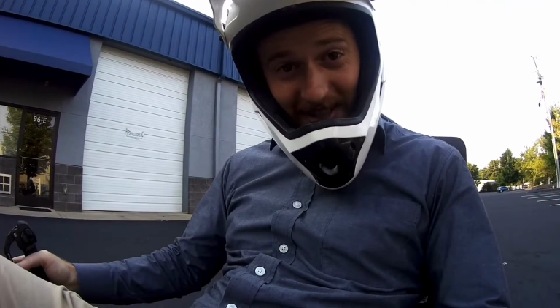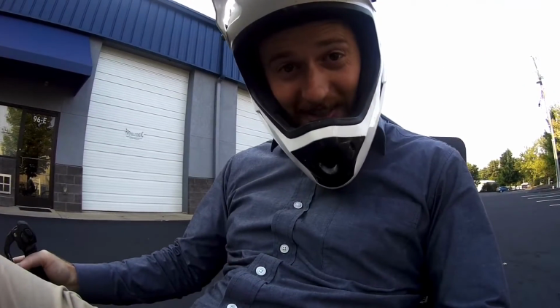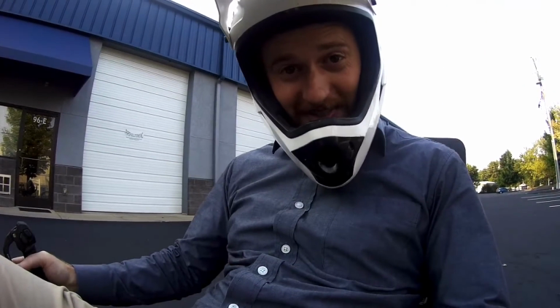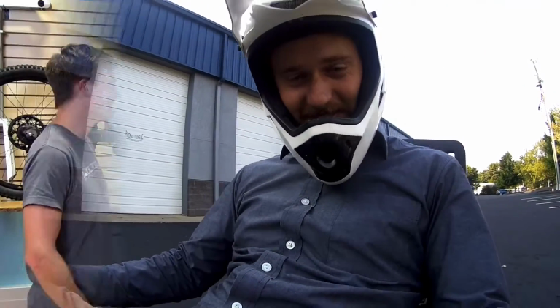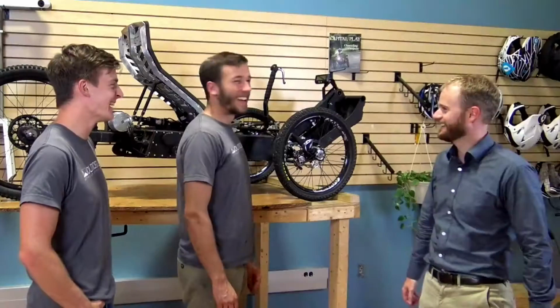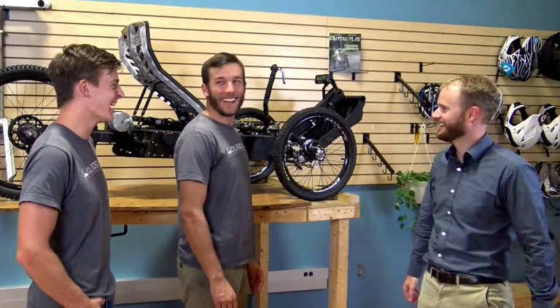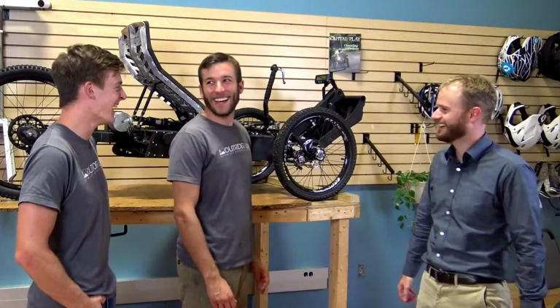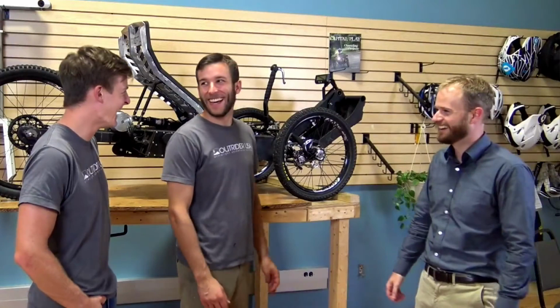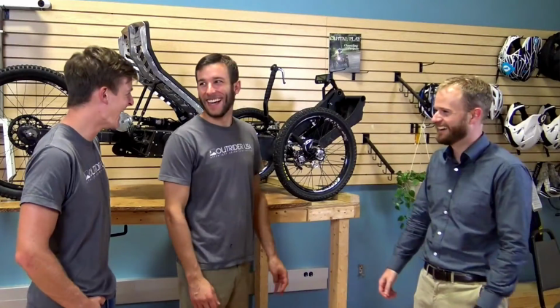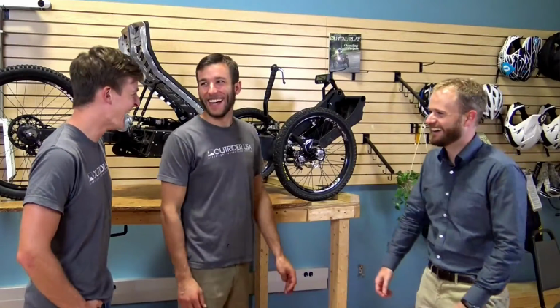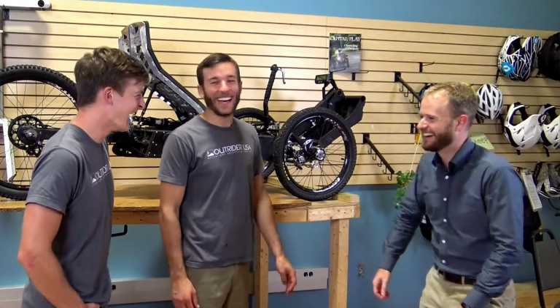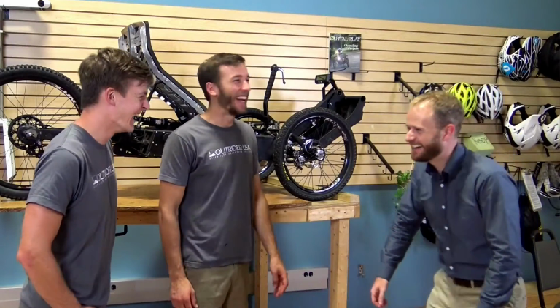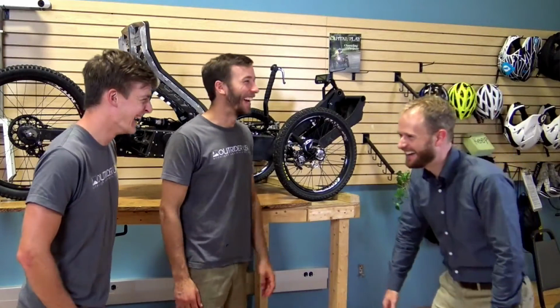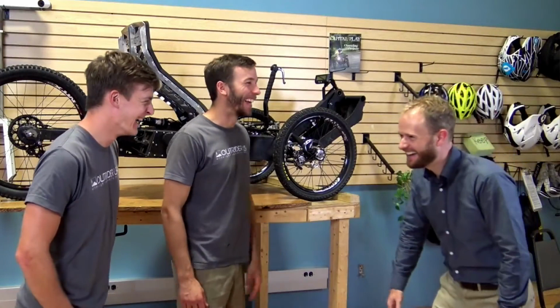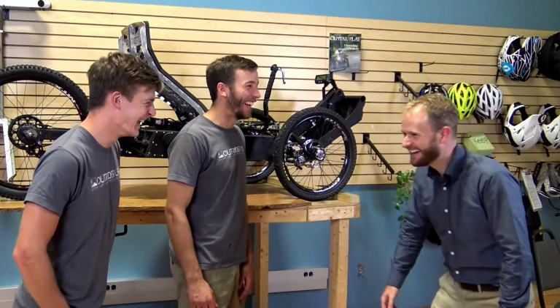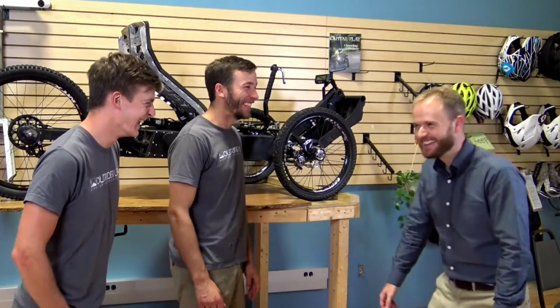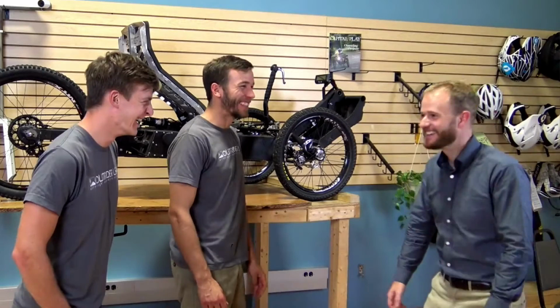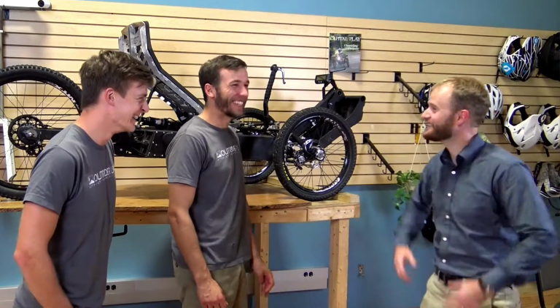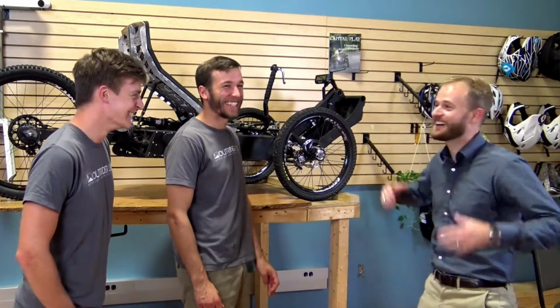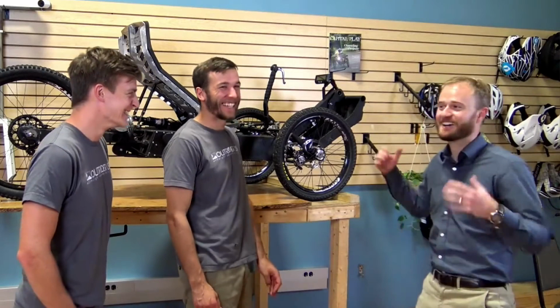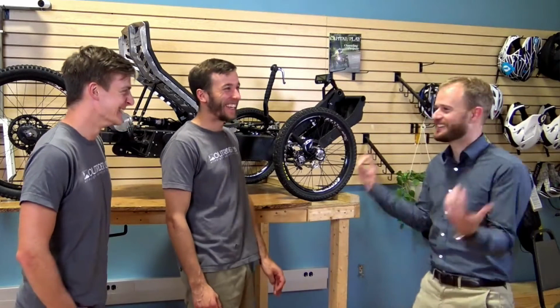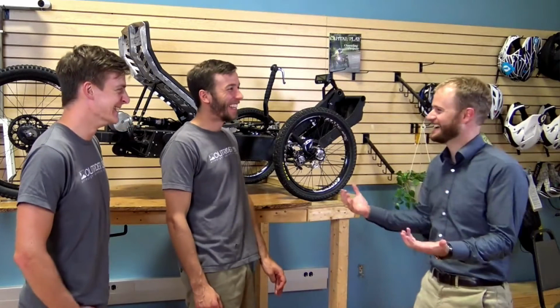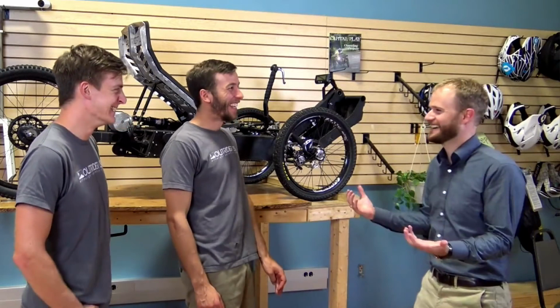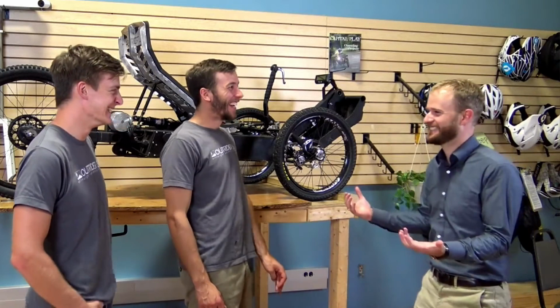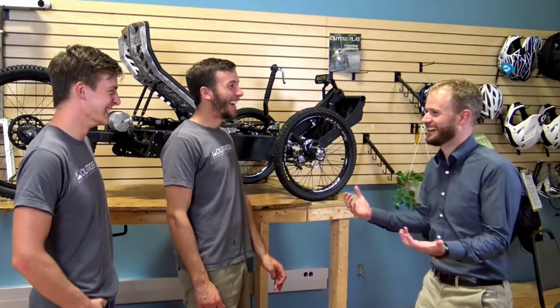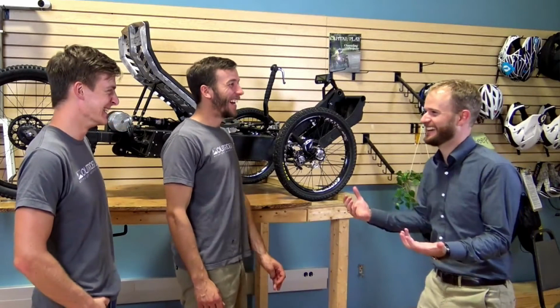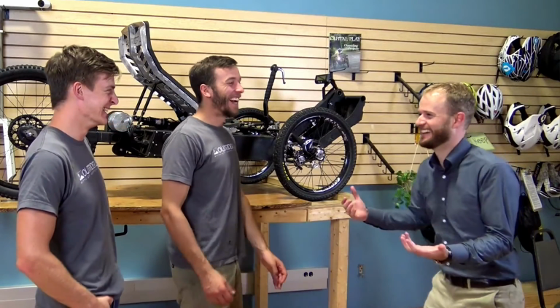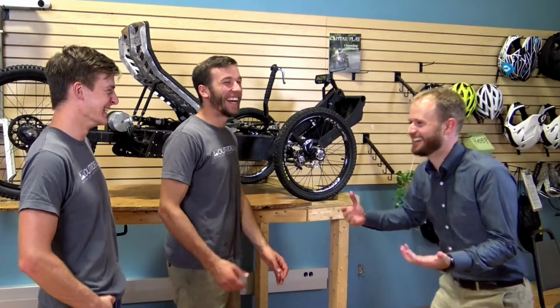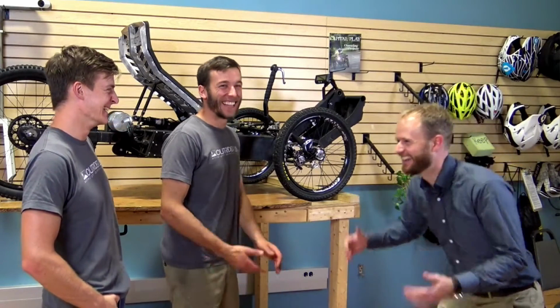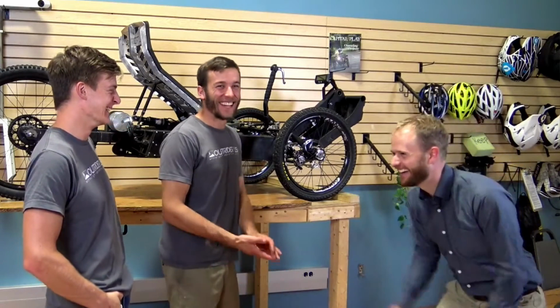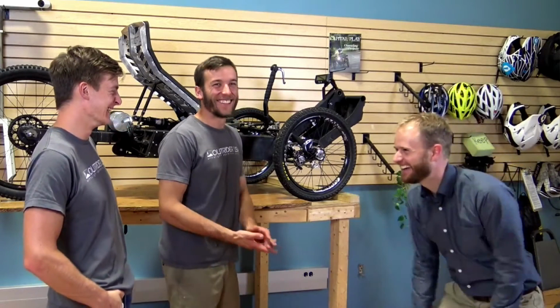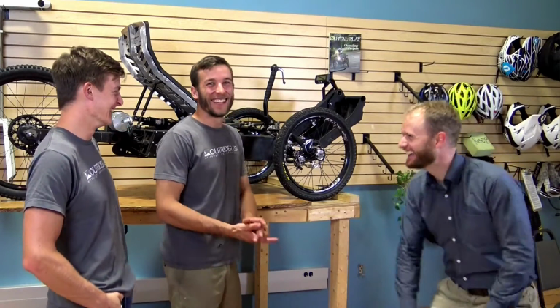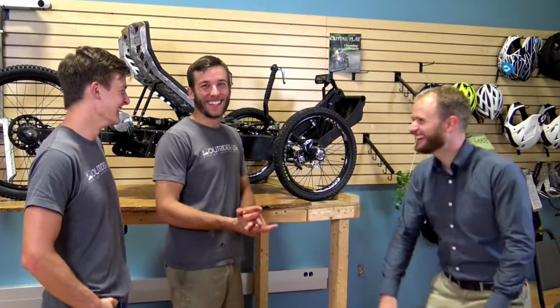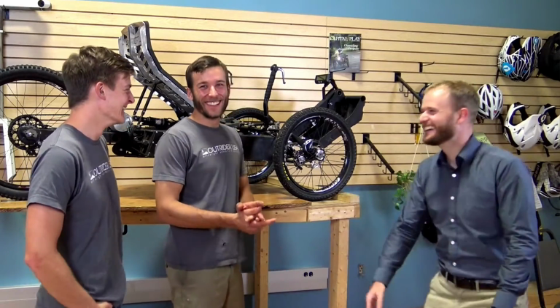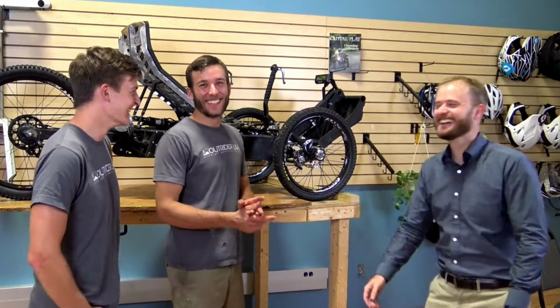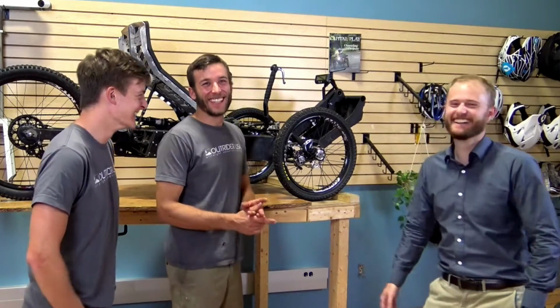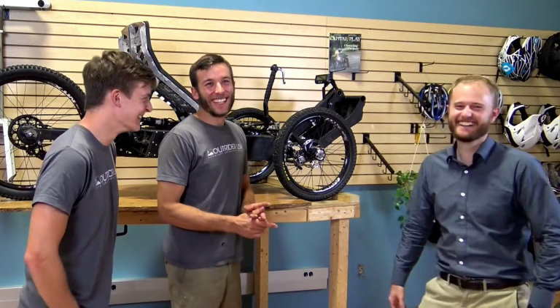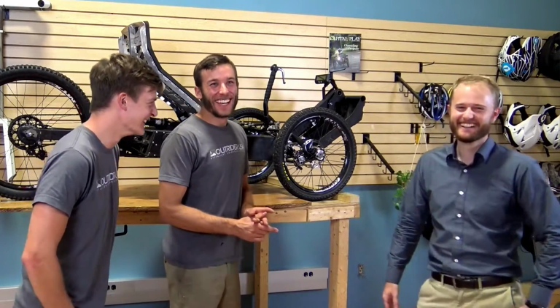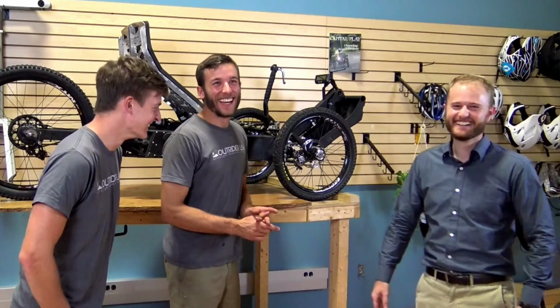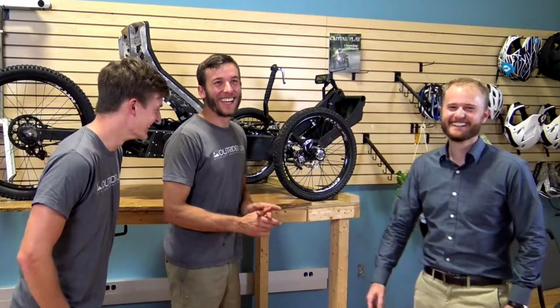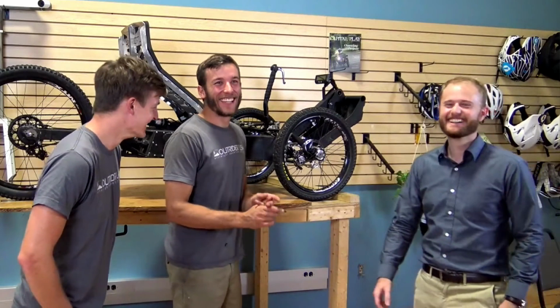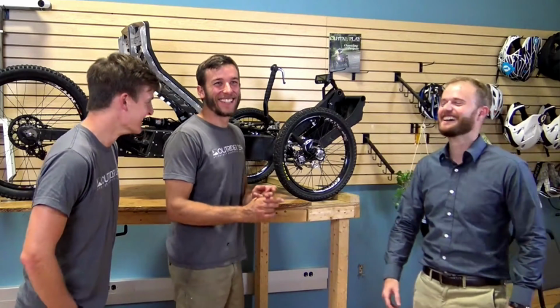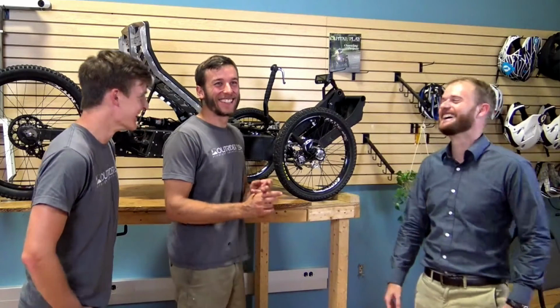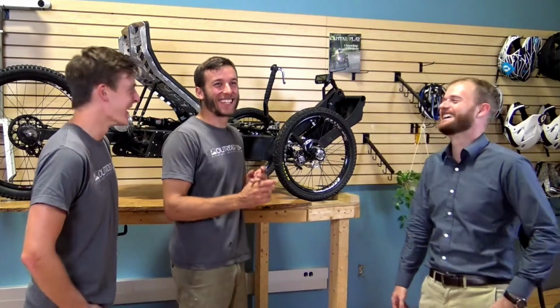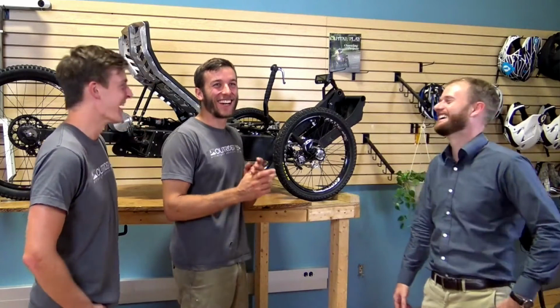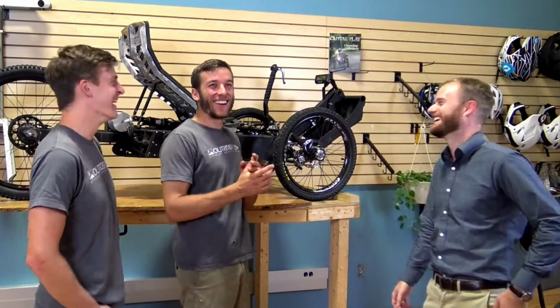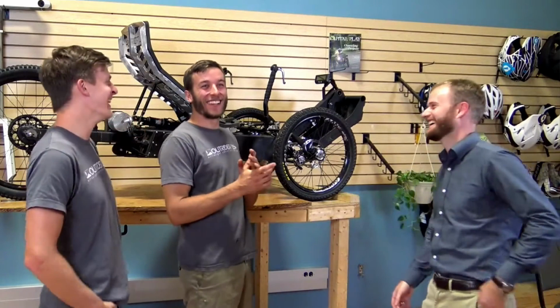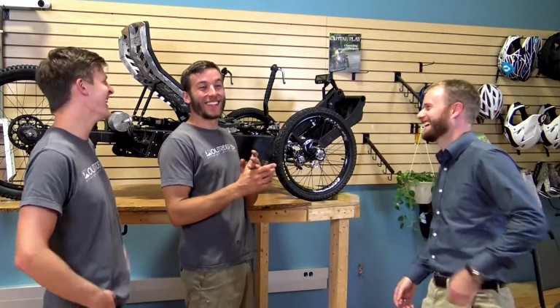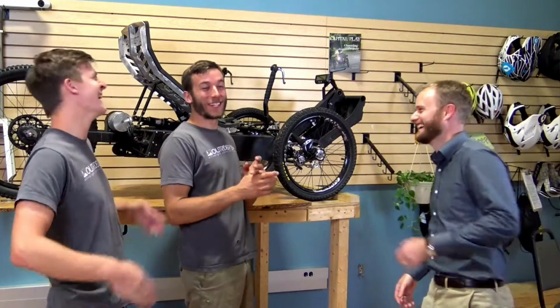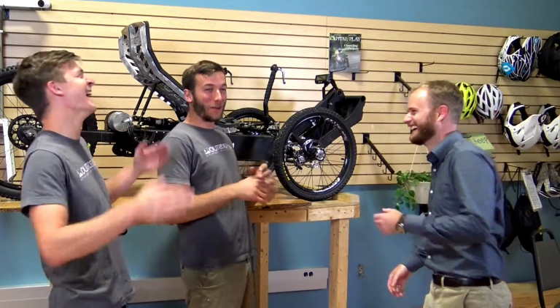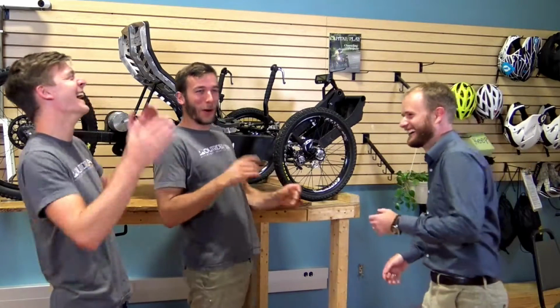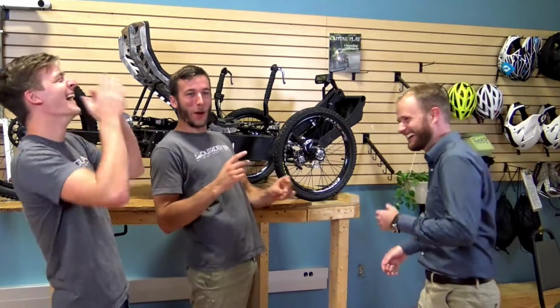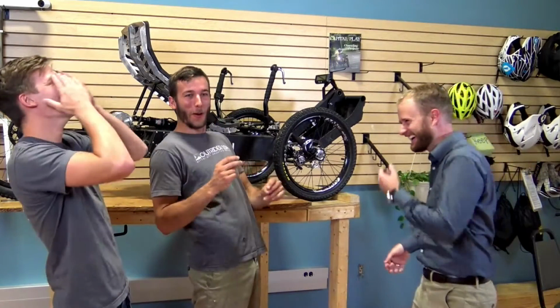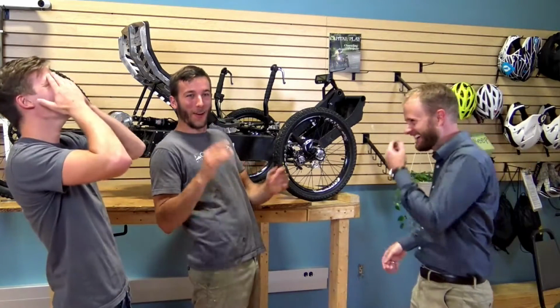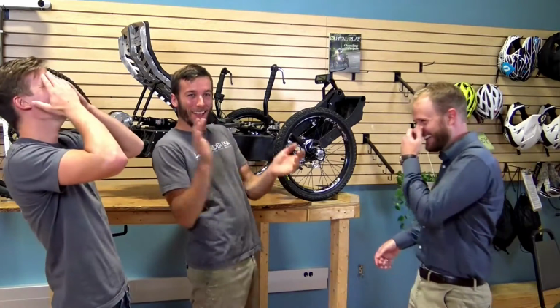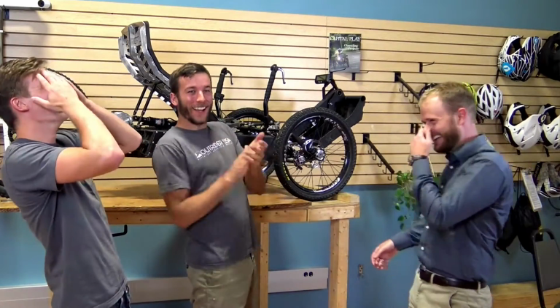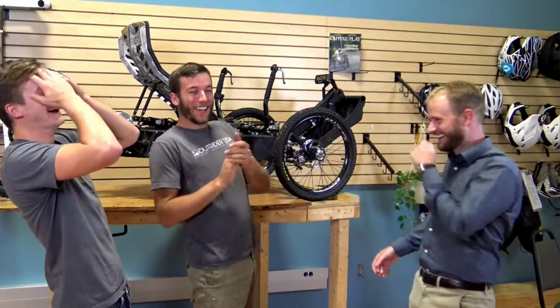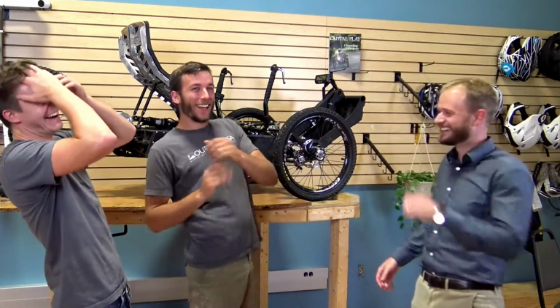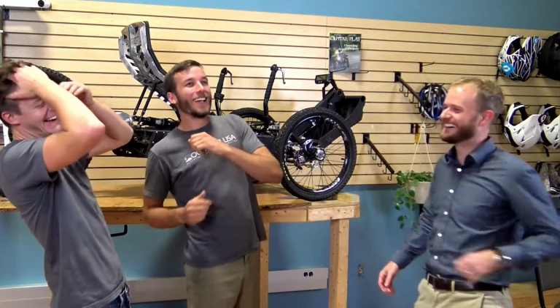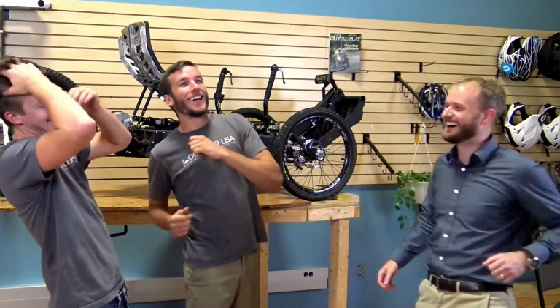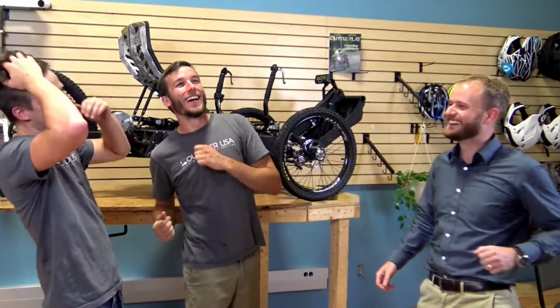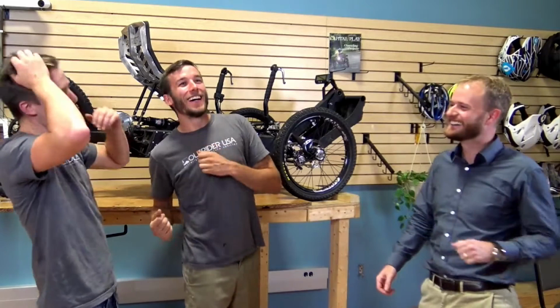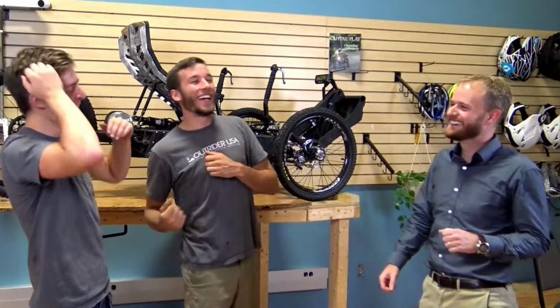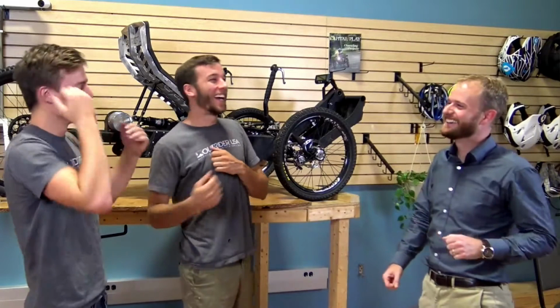I'm here with the founders of Outrider USA, Jesse and Tommy, who are going to tell us about their invention, the Horizon.